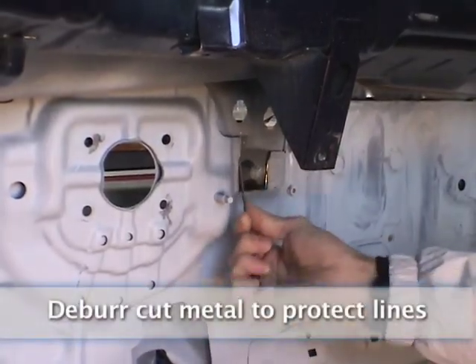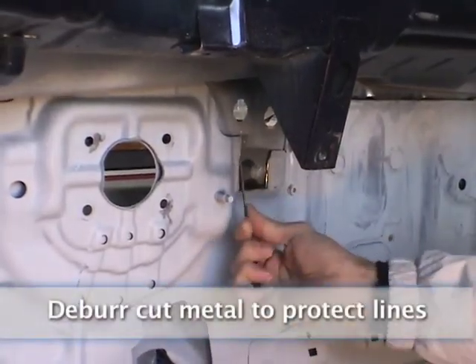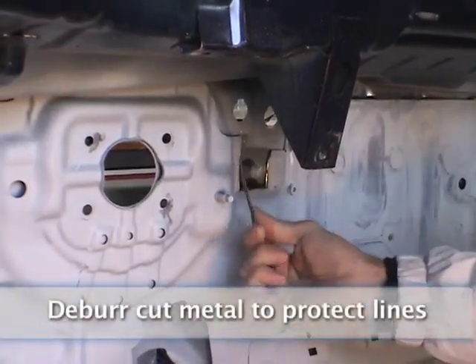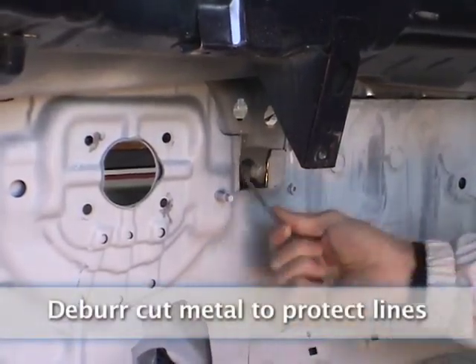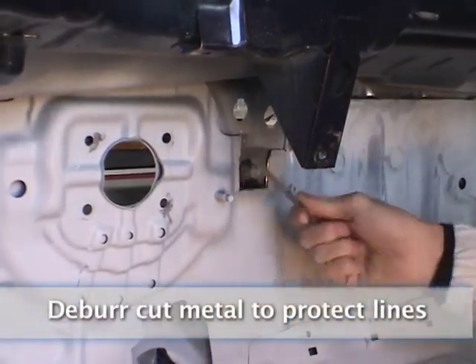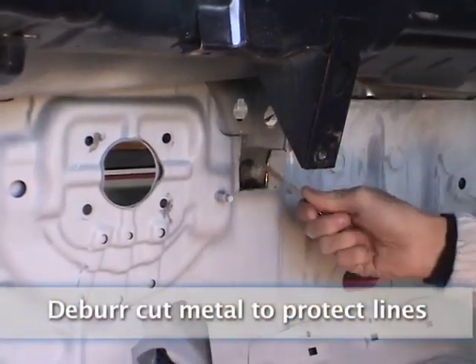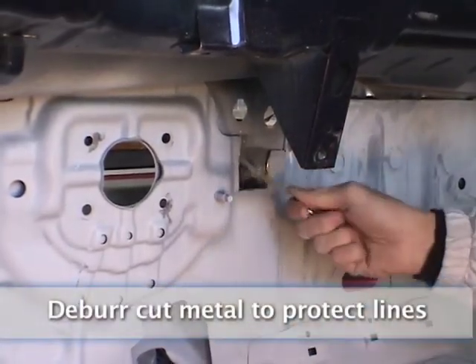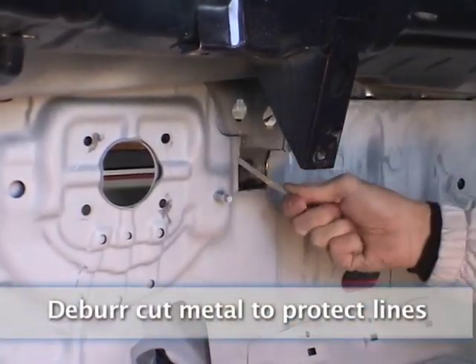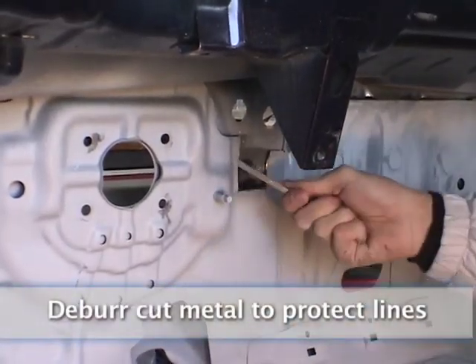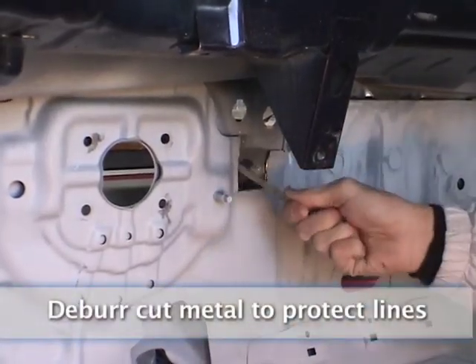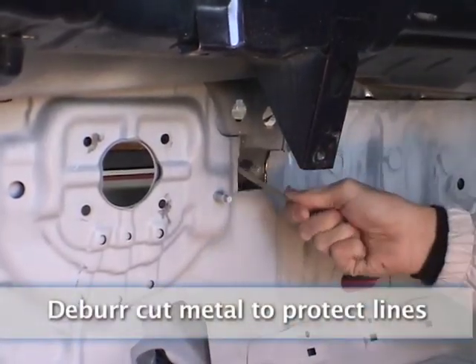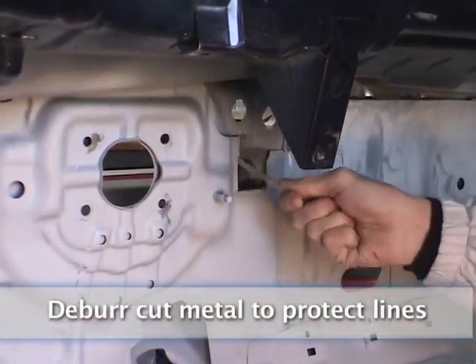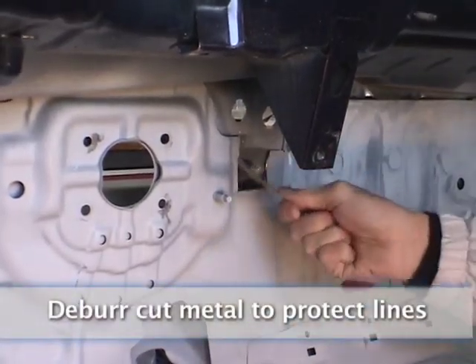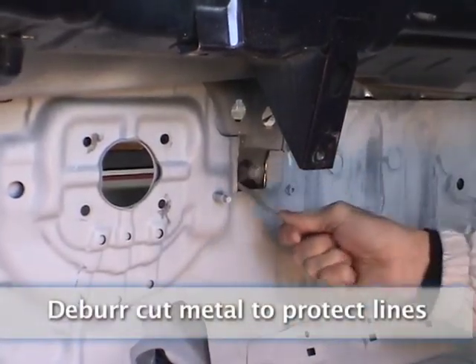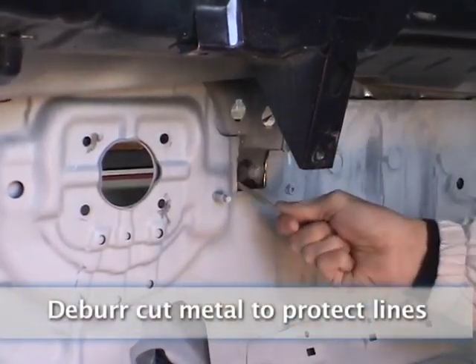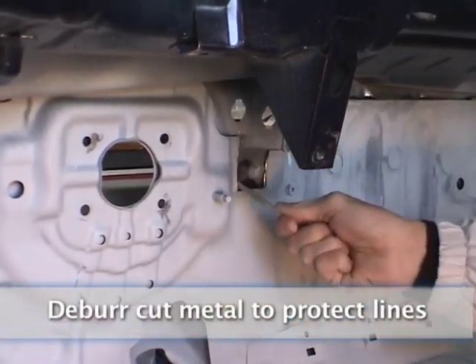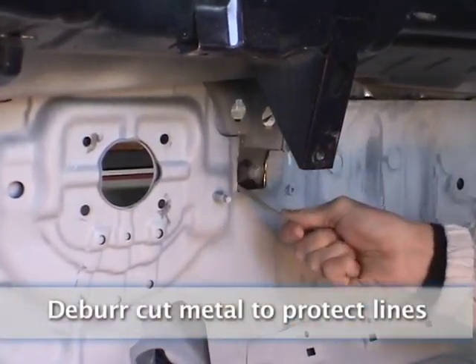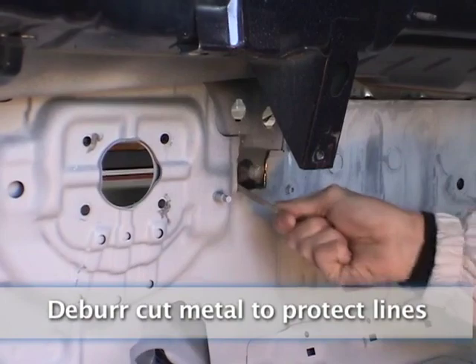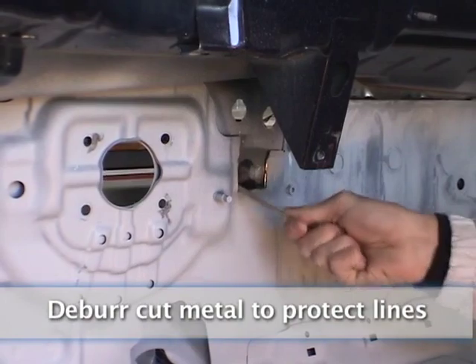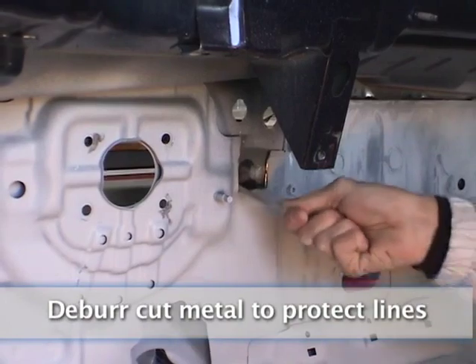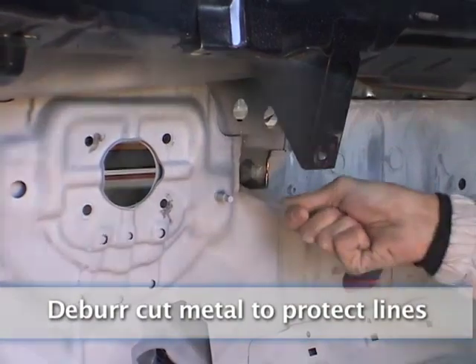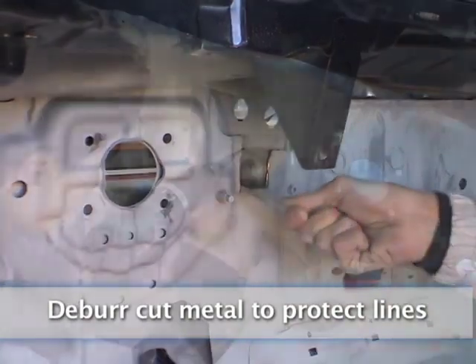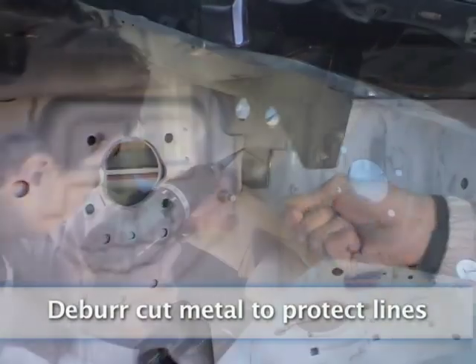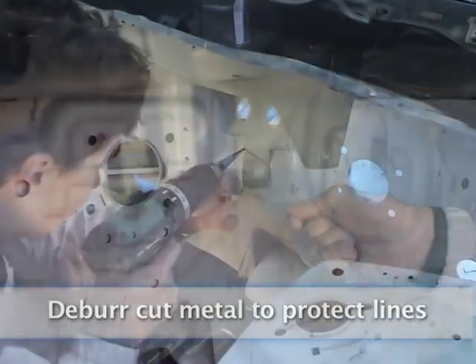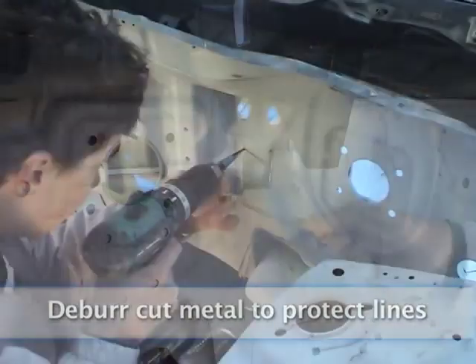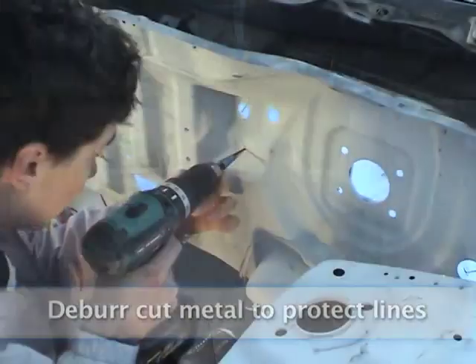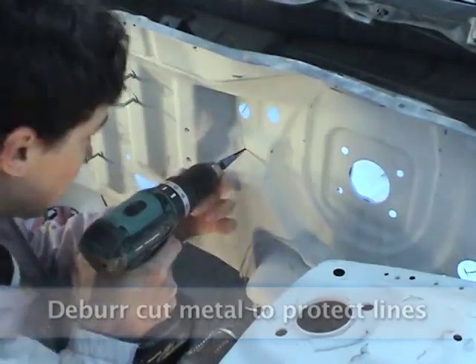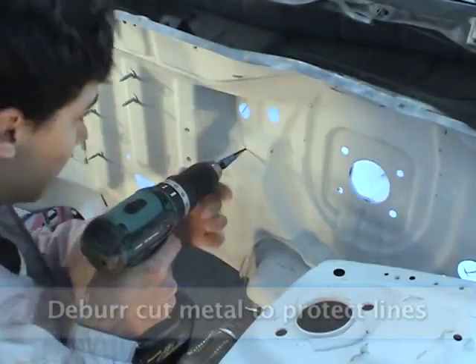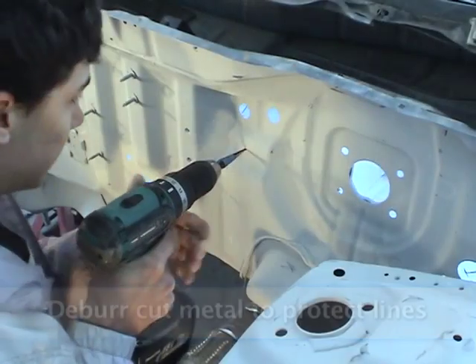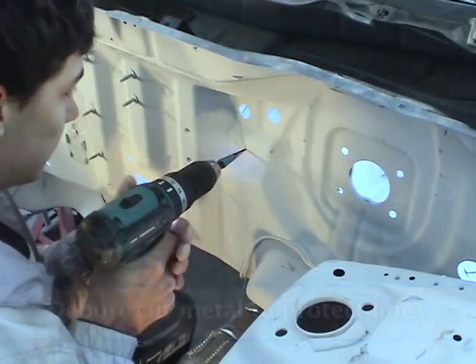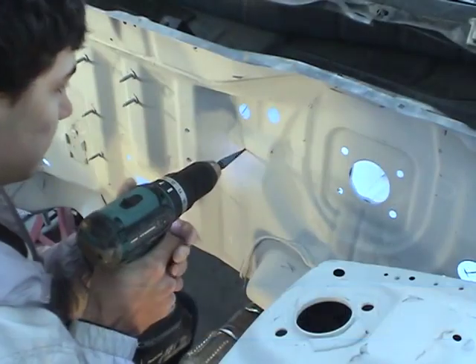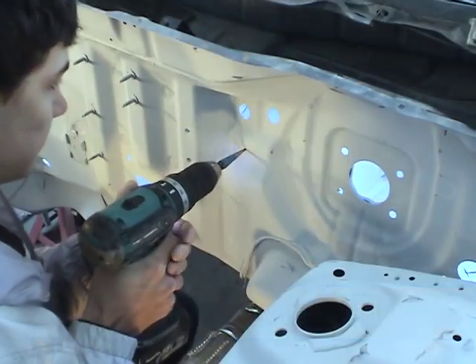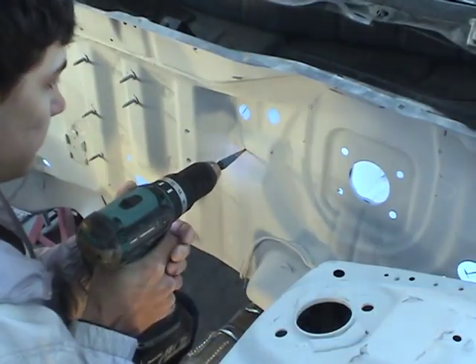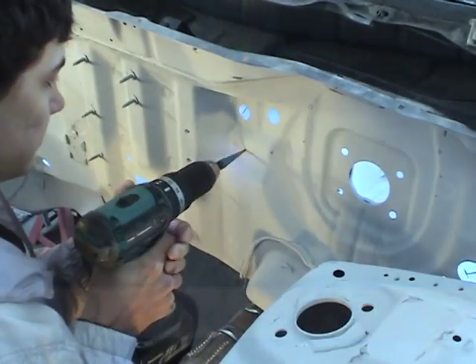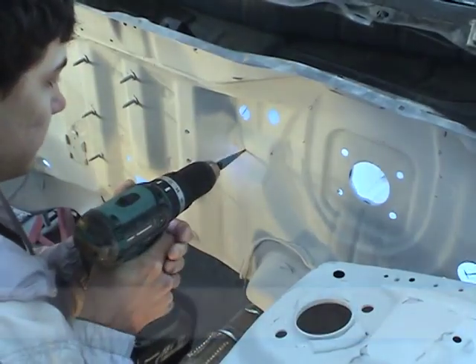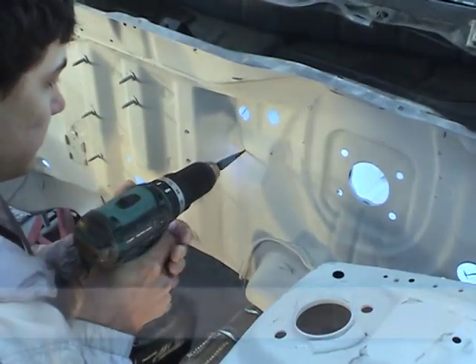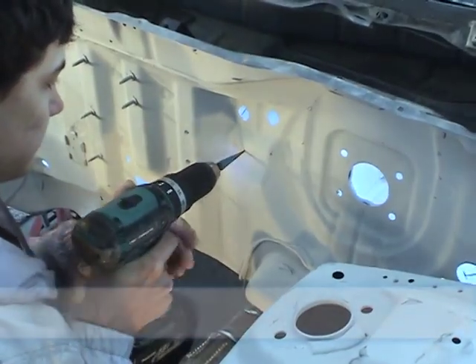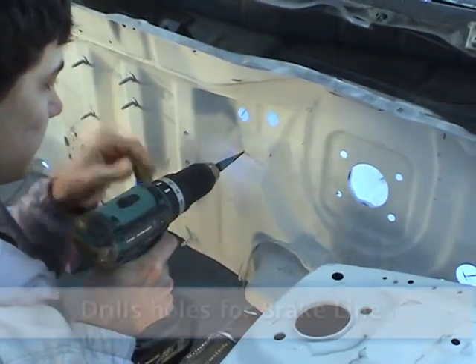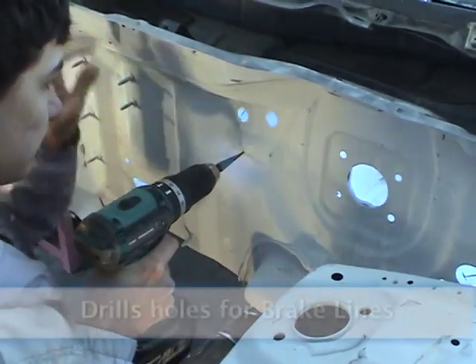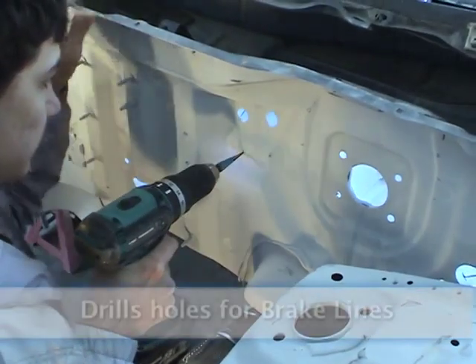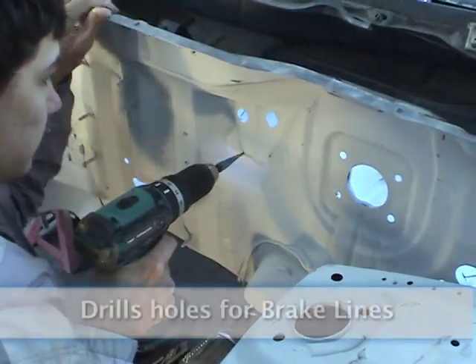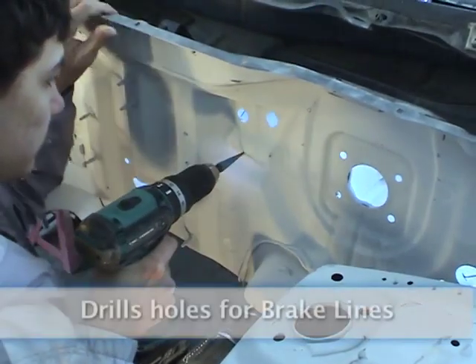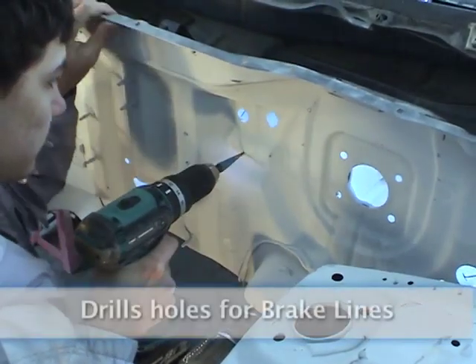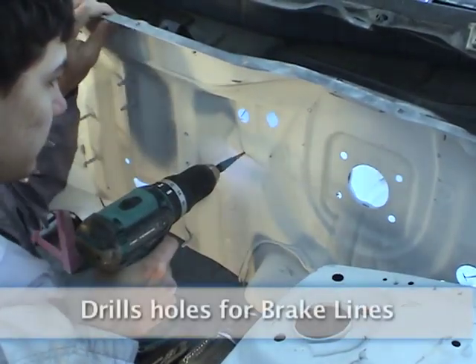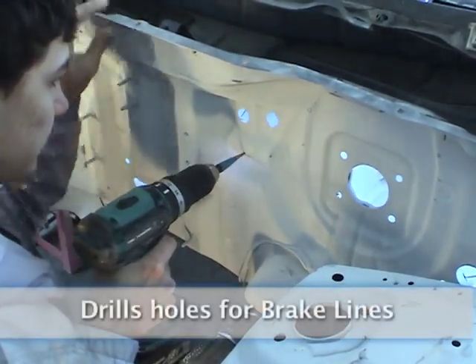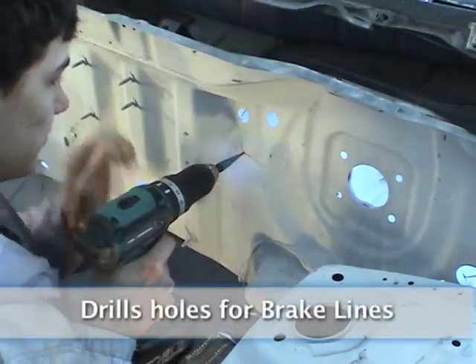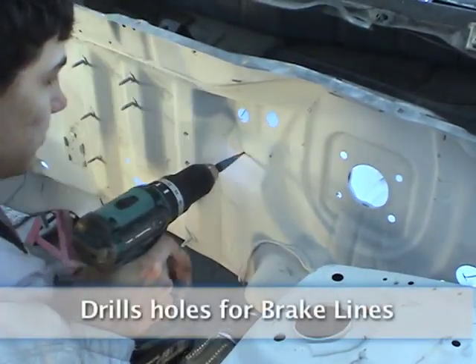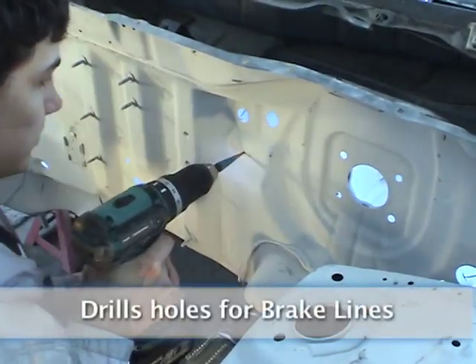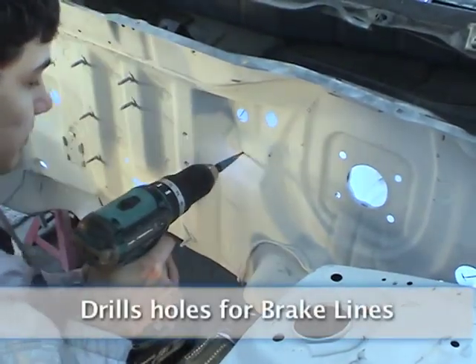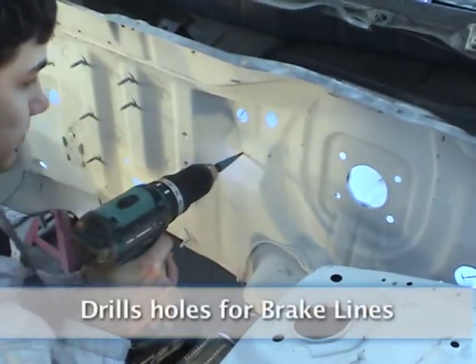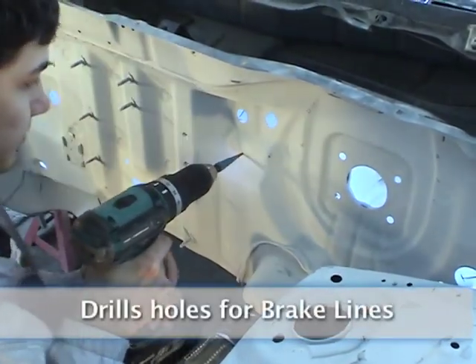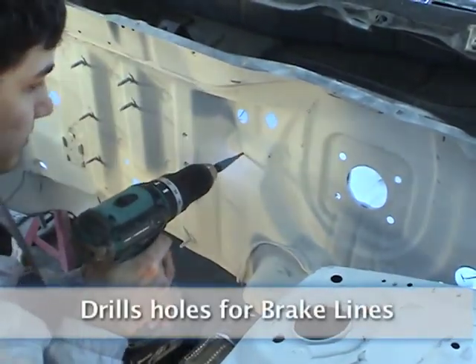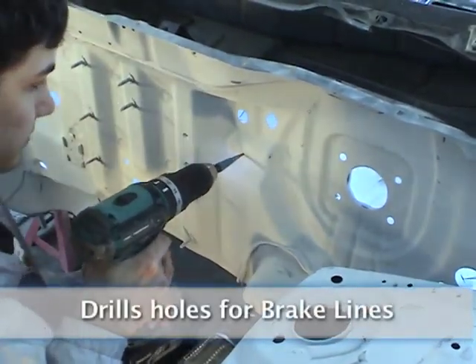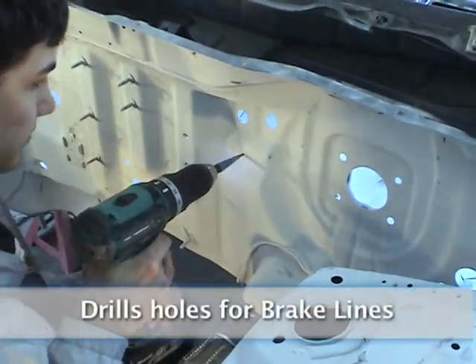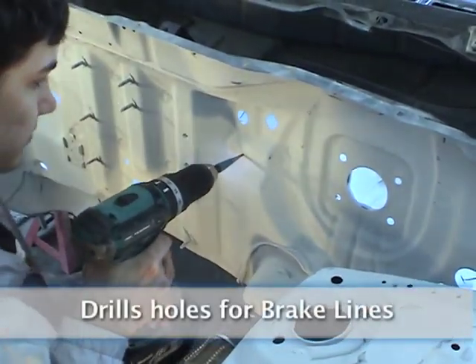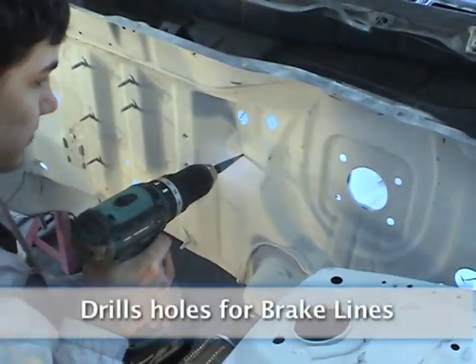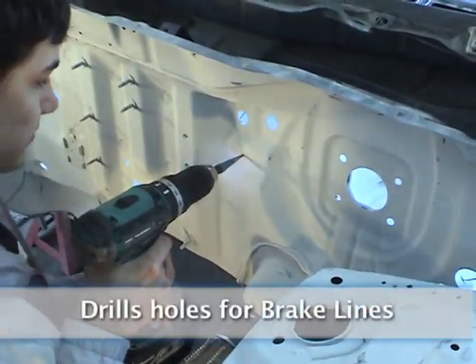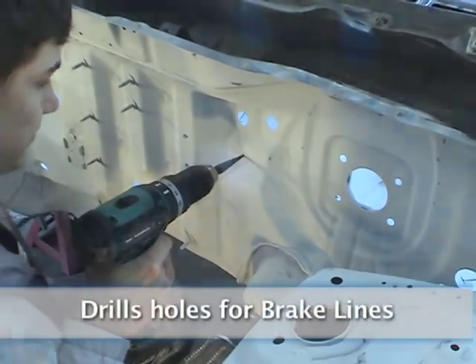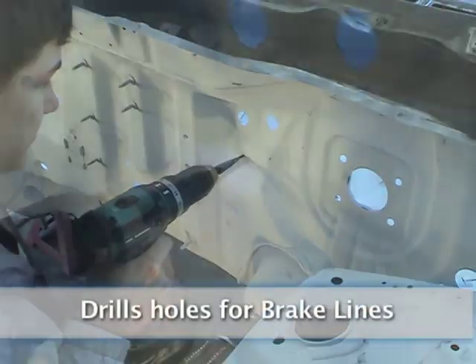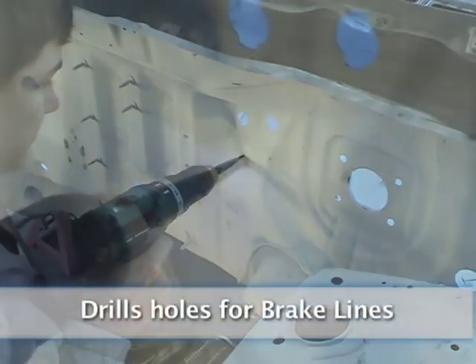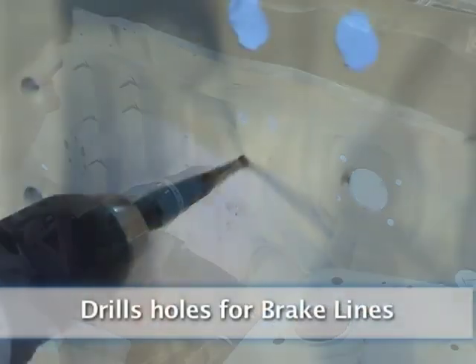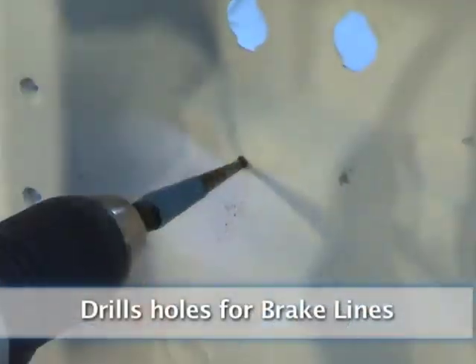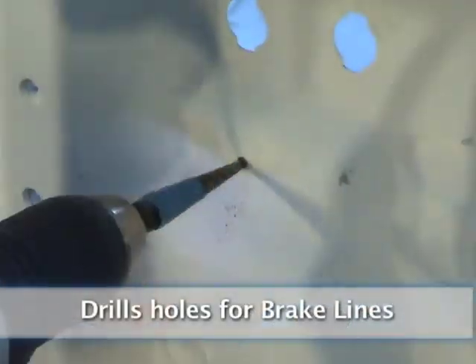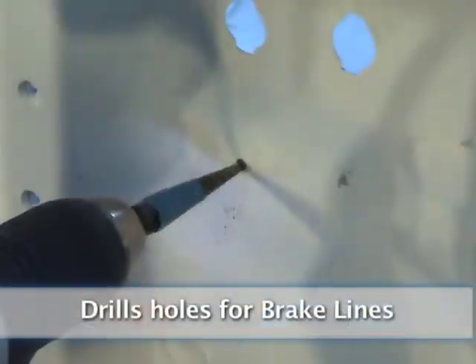Make sure you deburr the metal to protect the lines. Drill holes for brake lines.